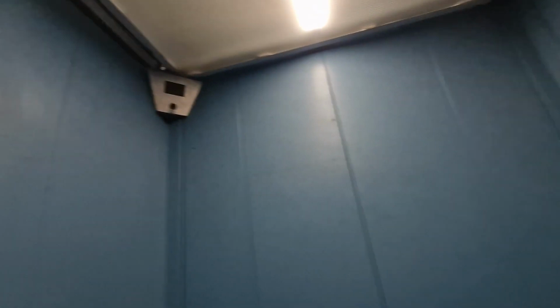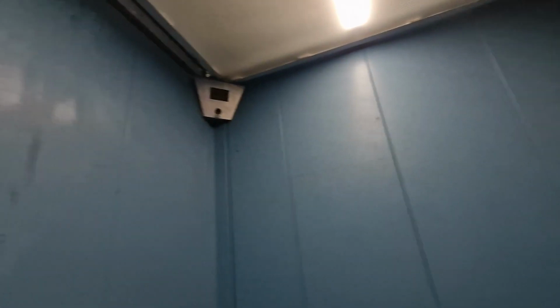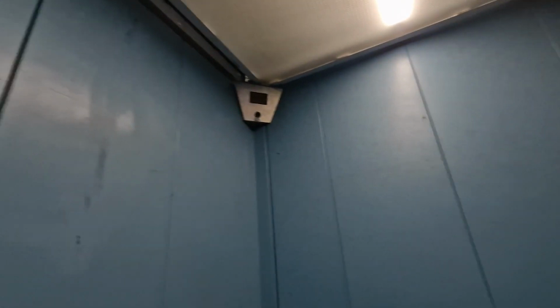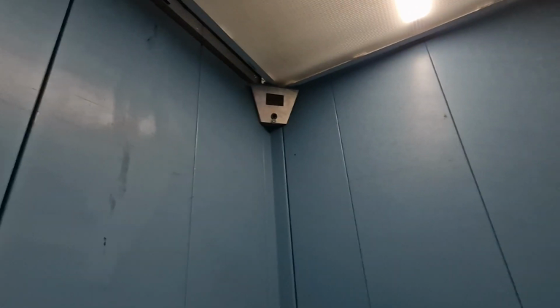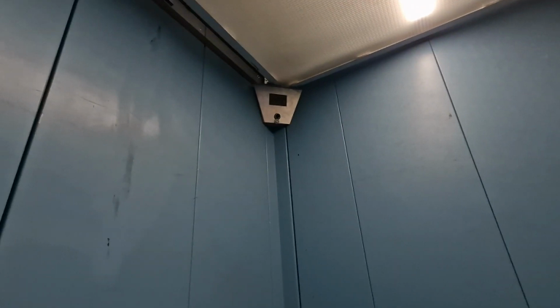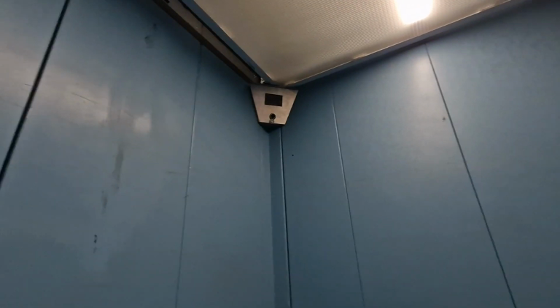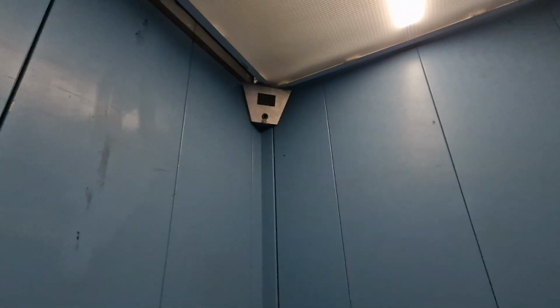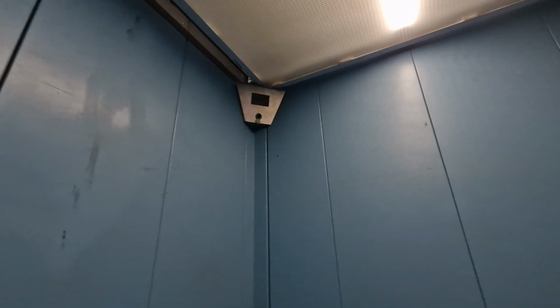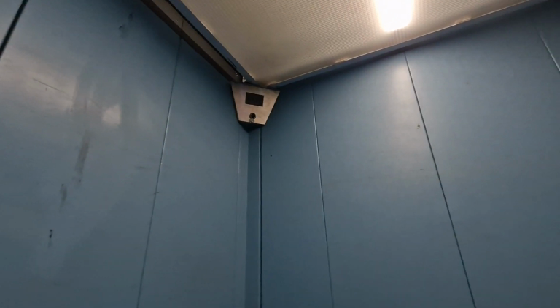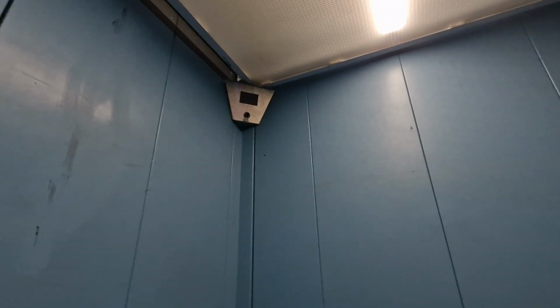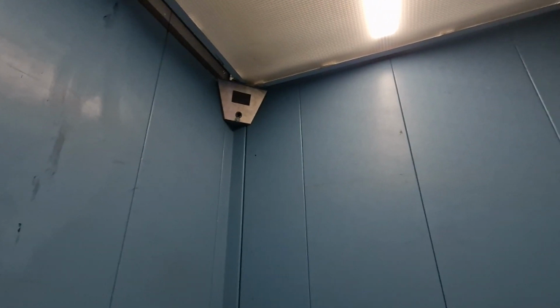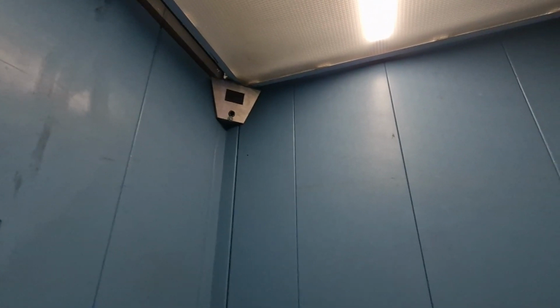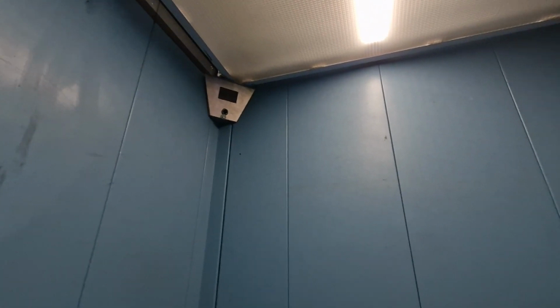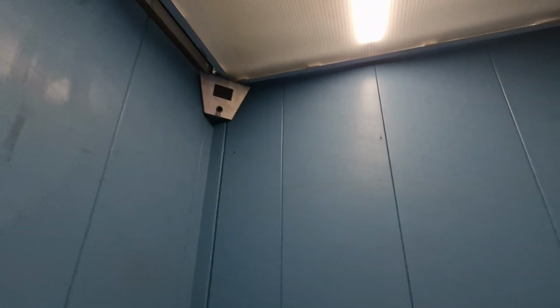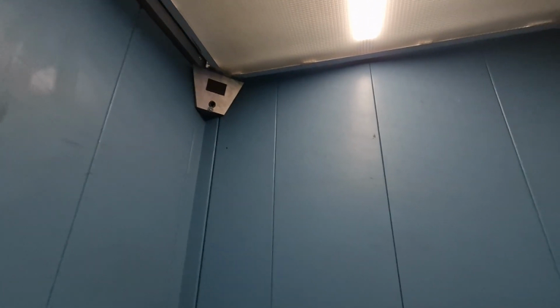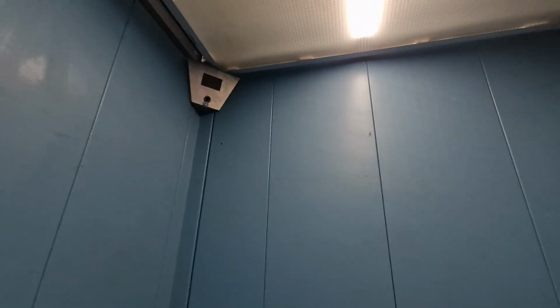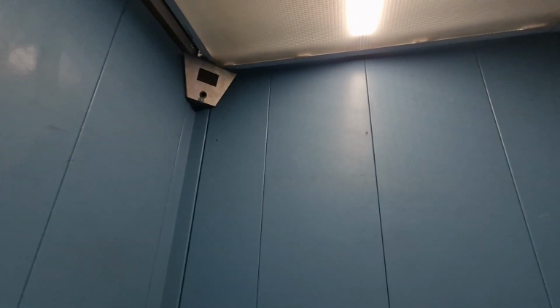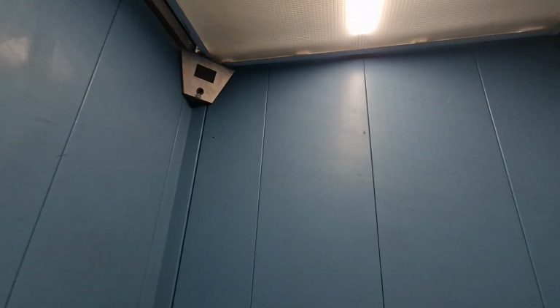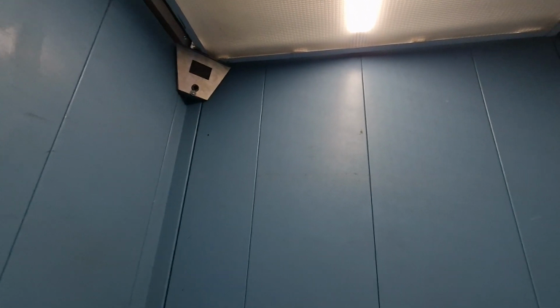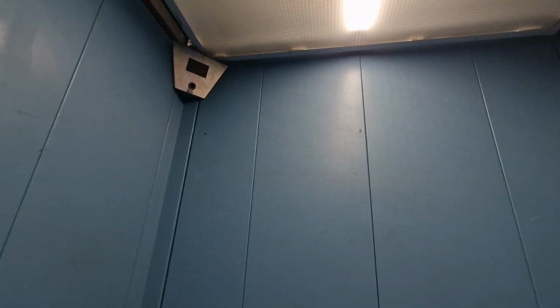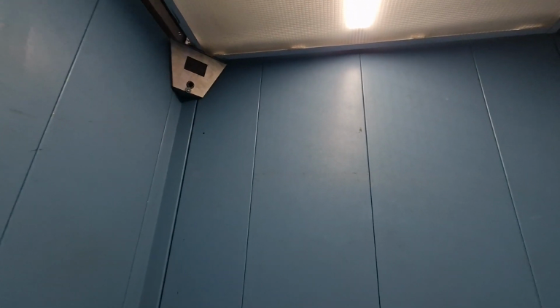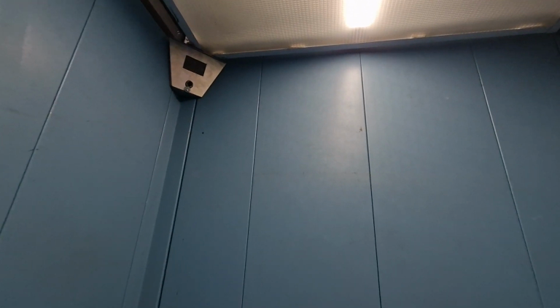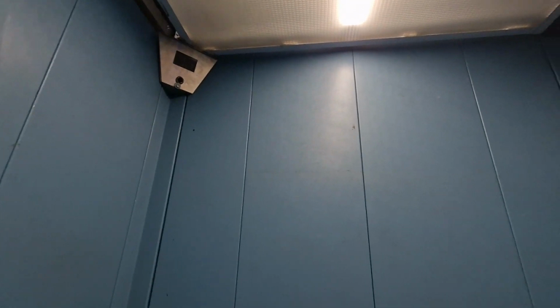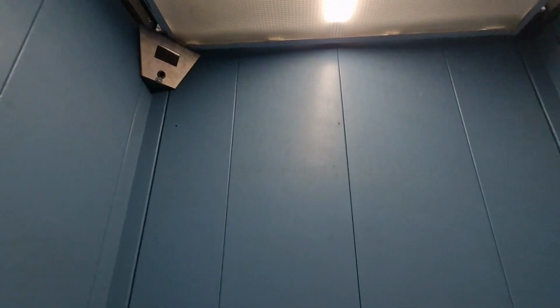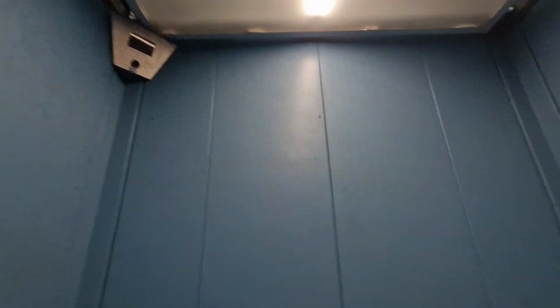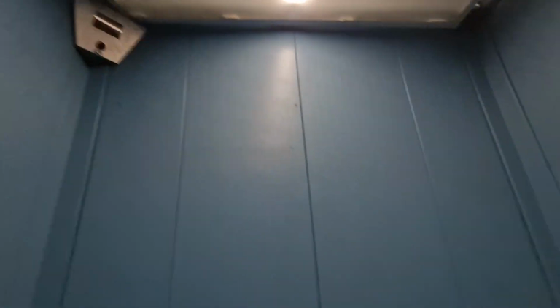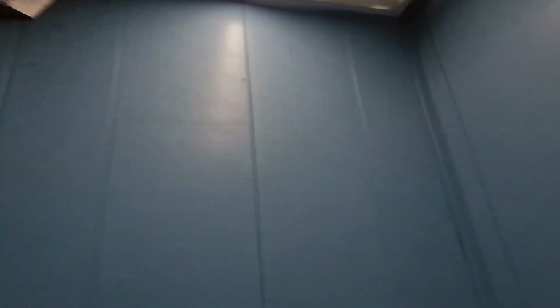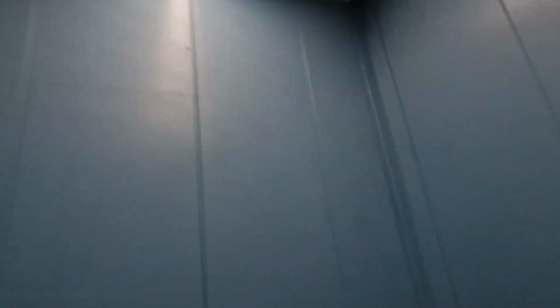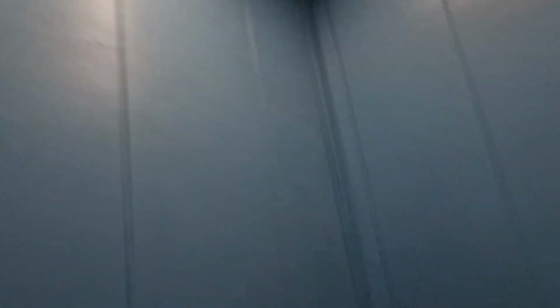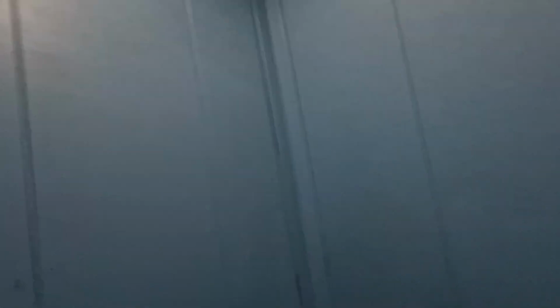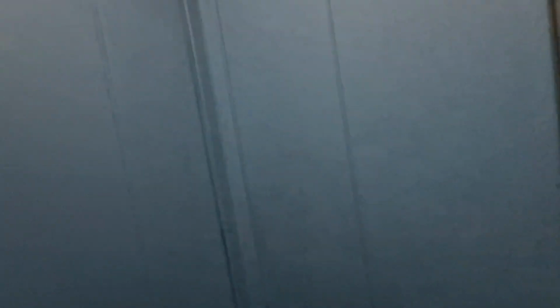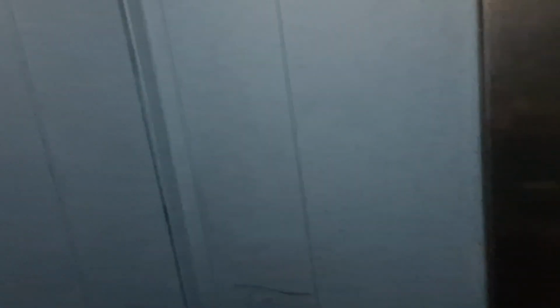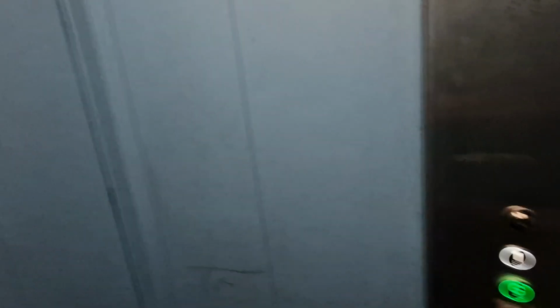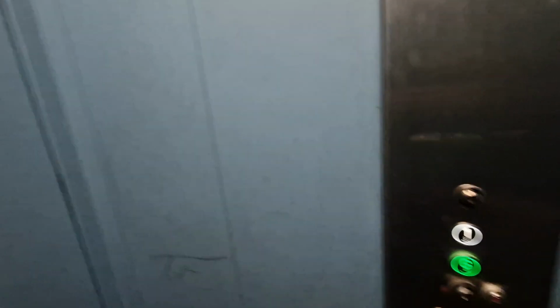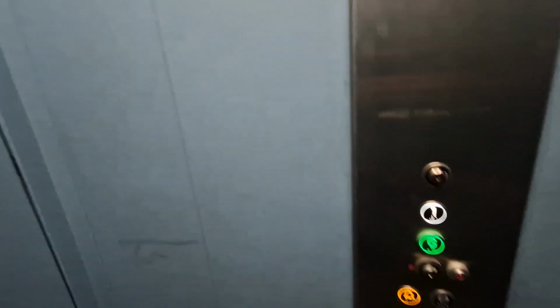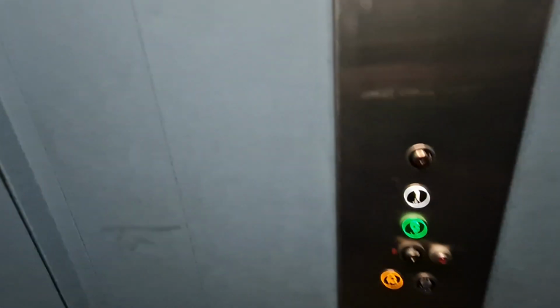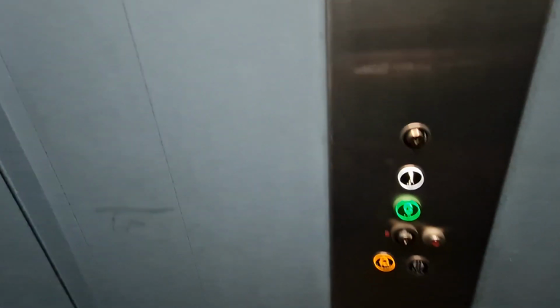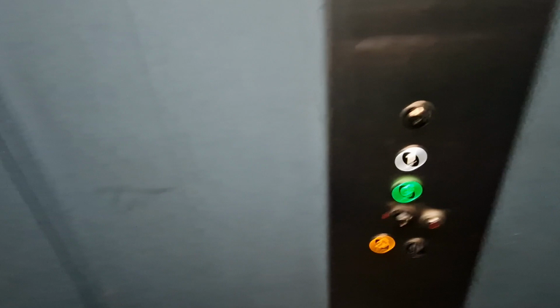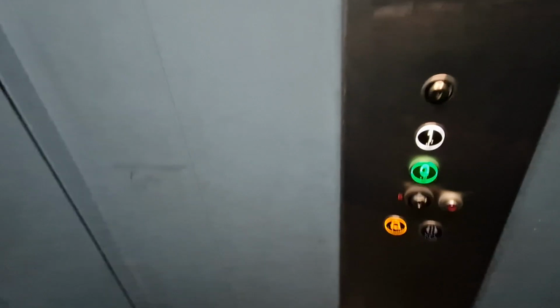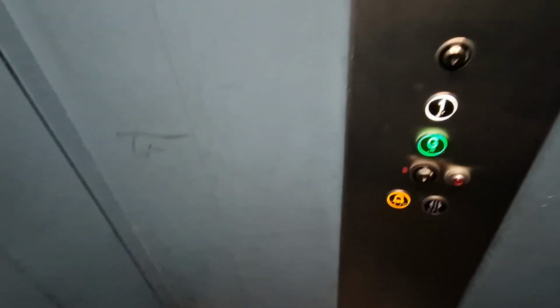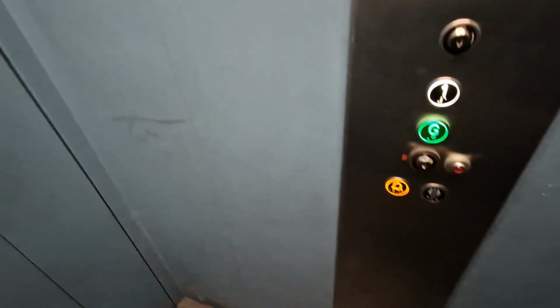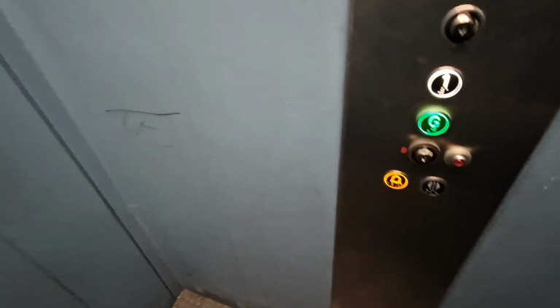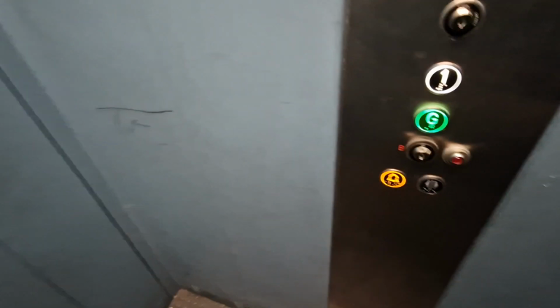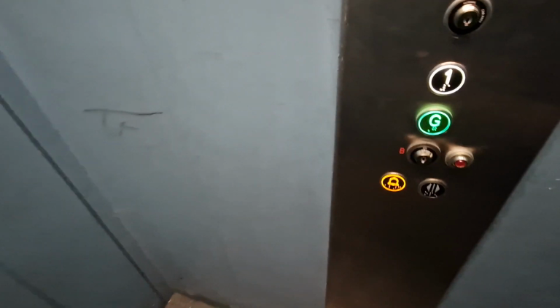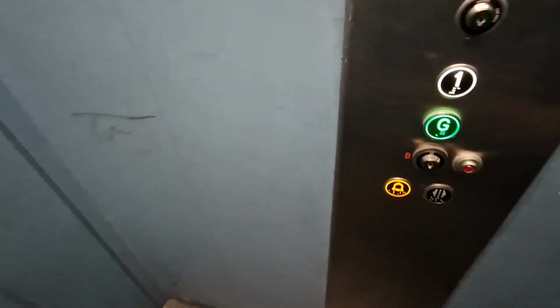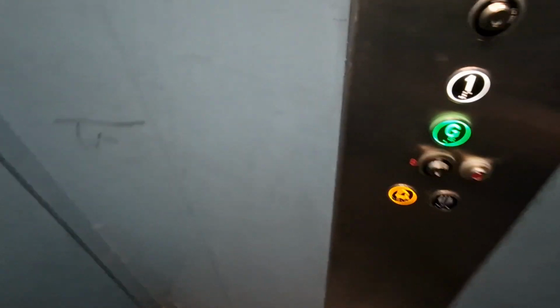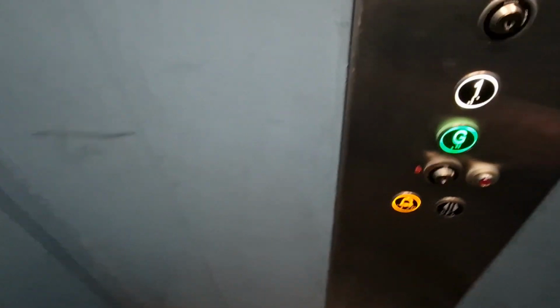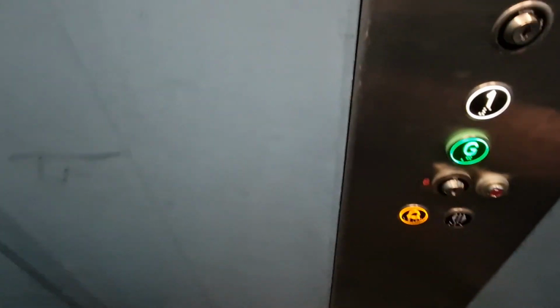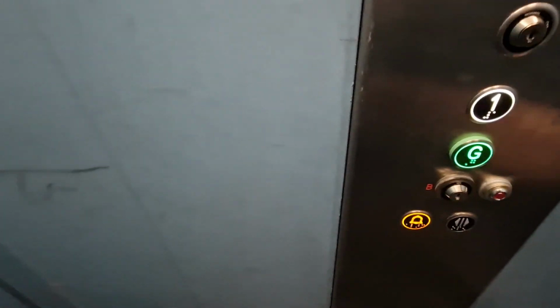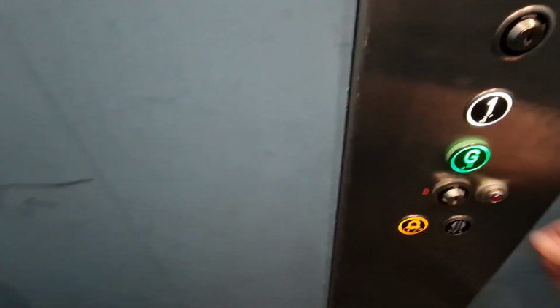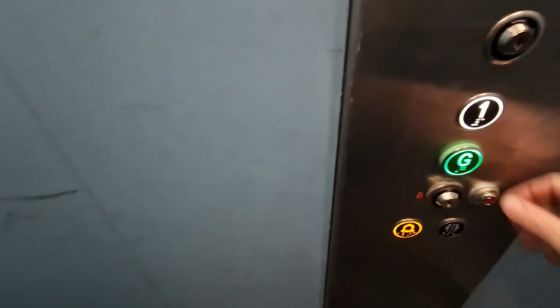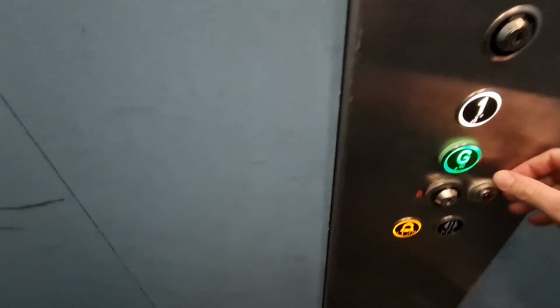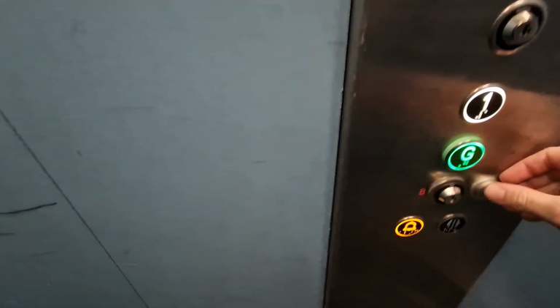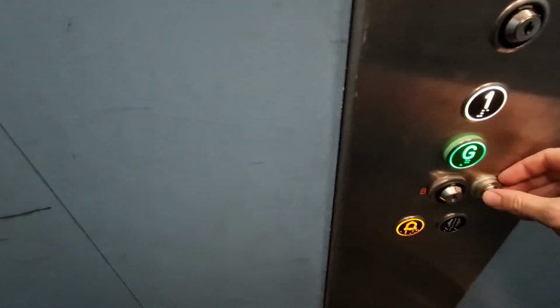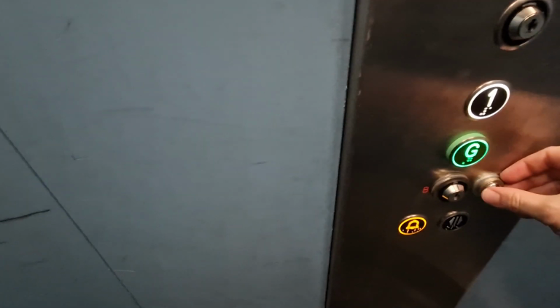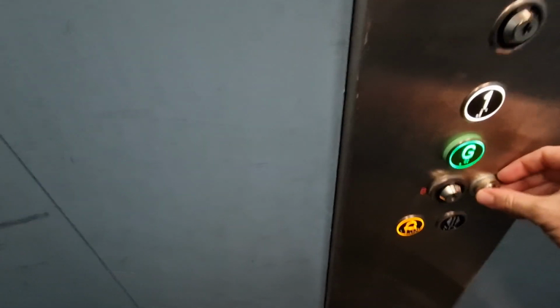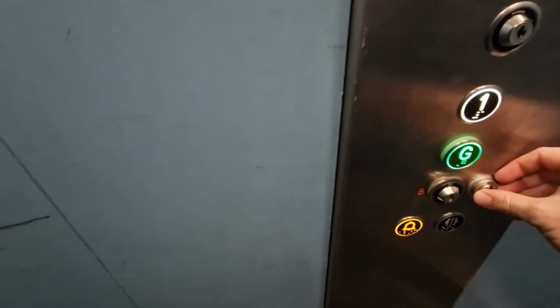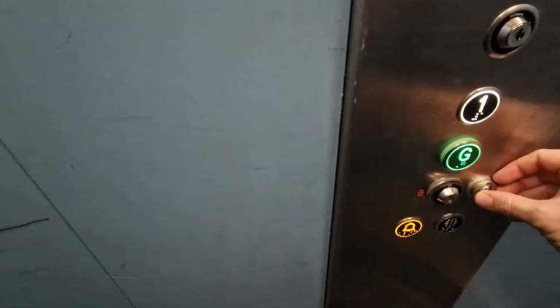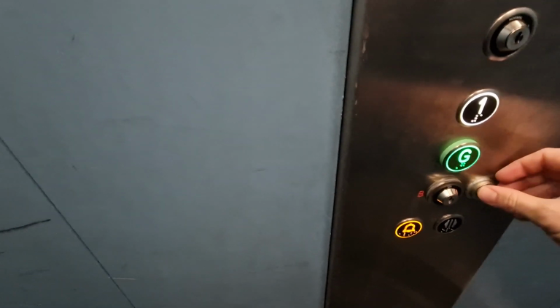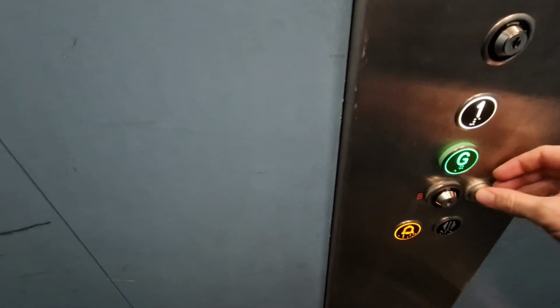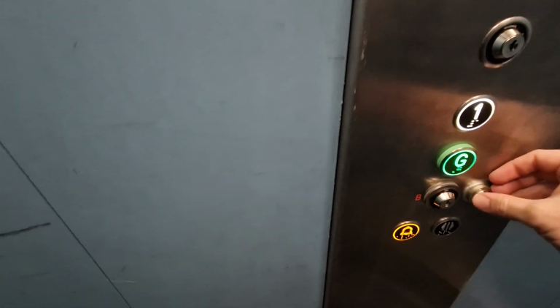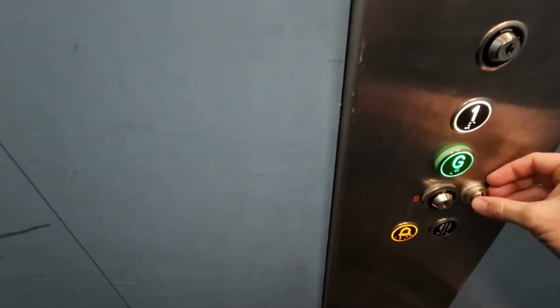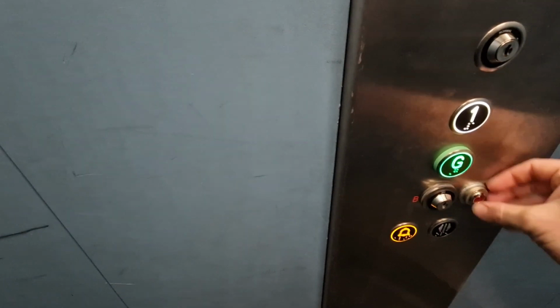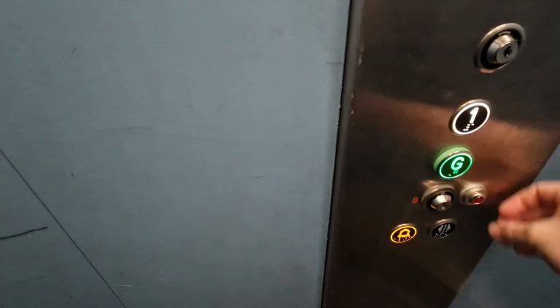Security camera up there. Floor 1. Floor 1, go back down to G.